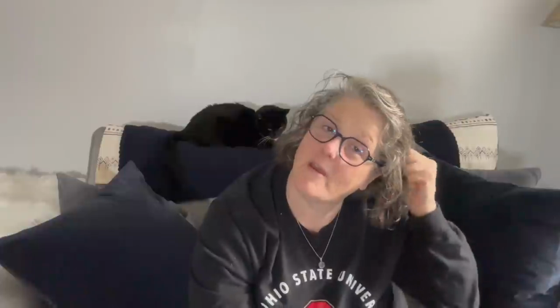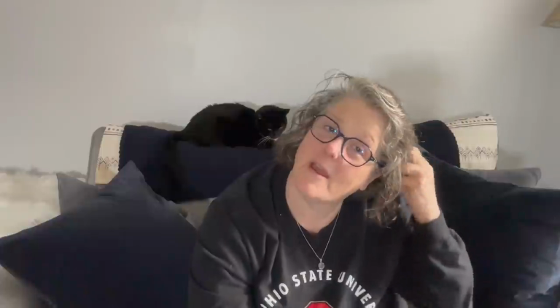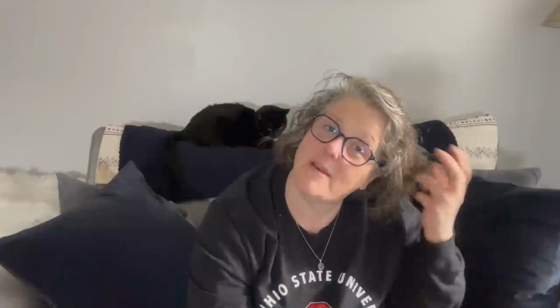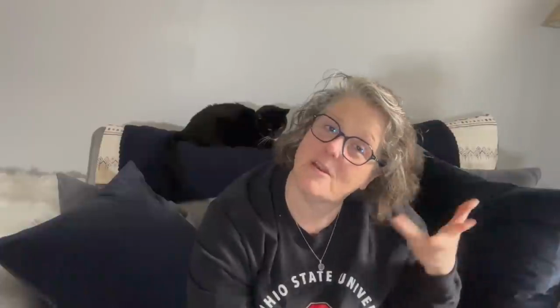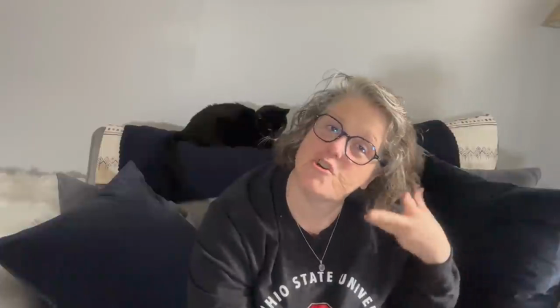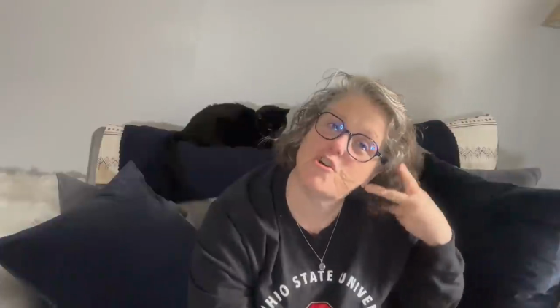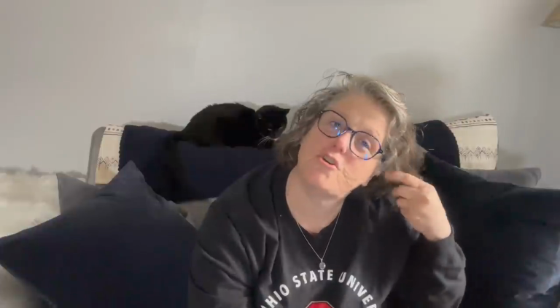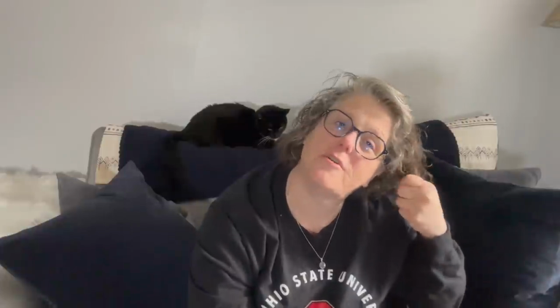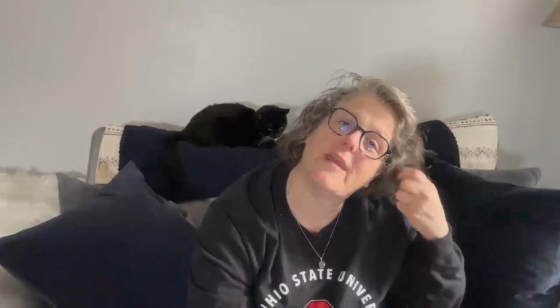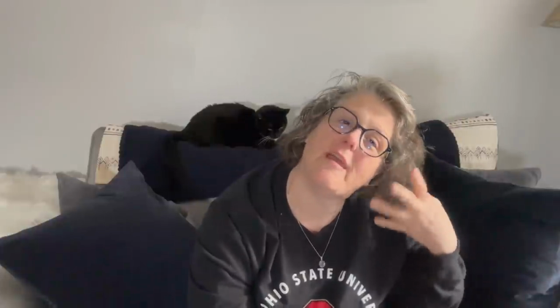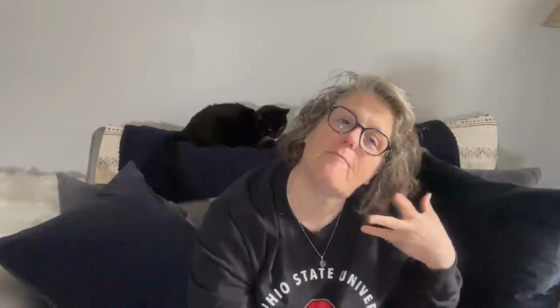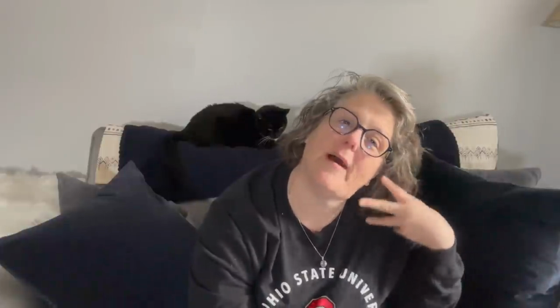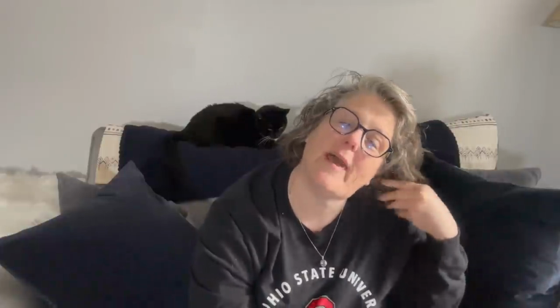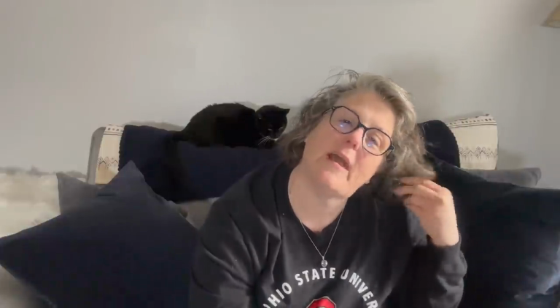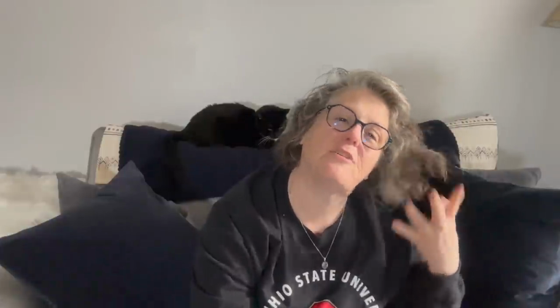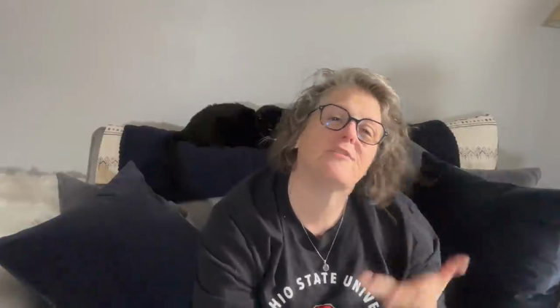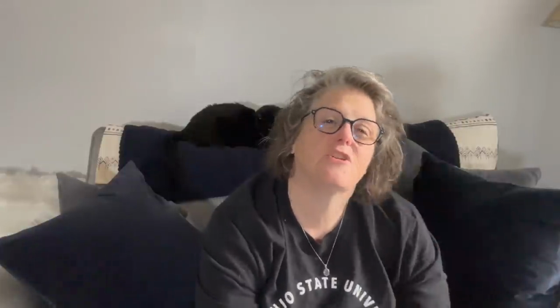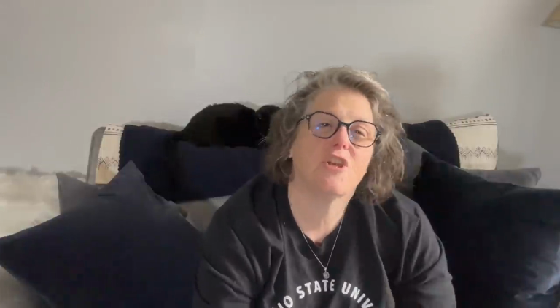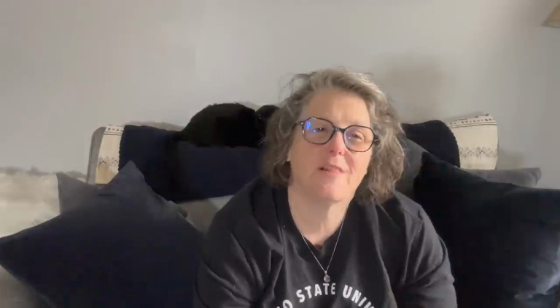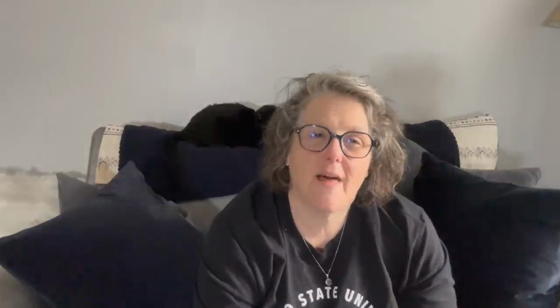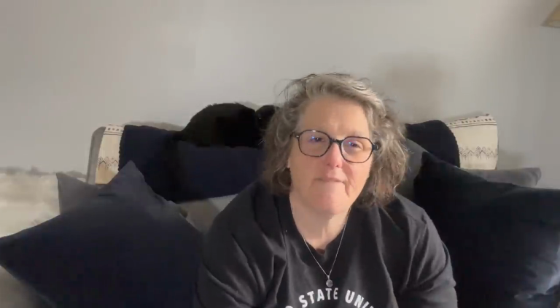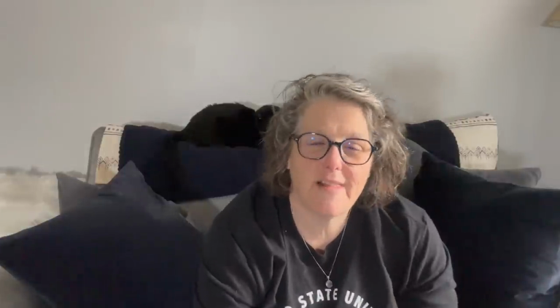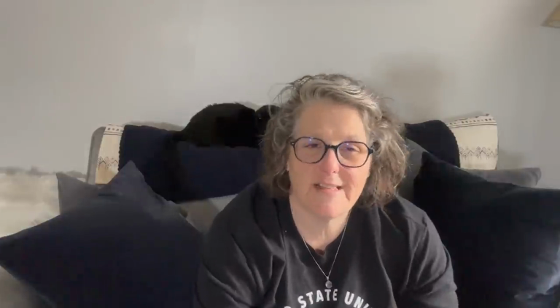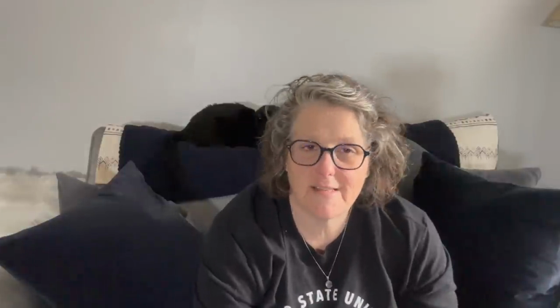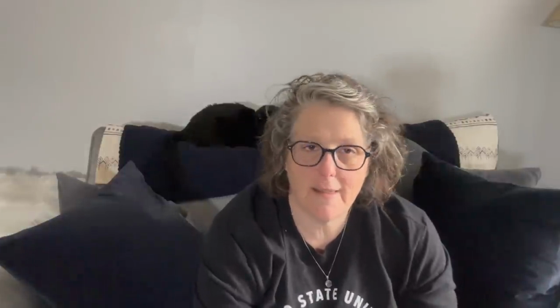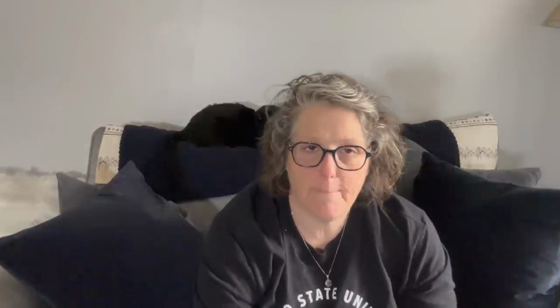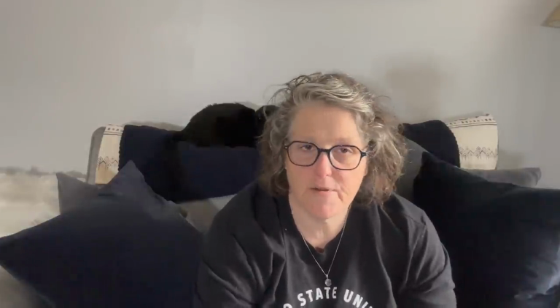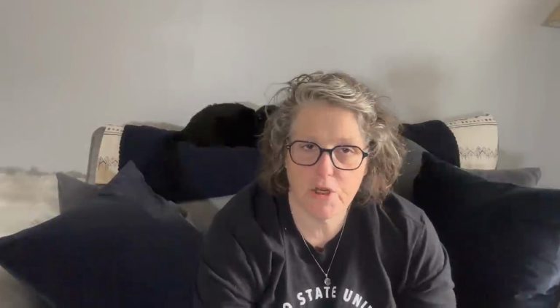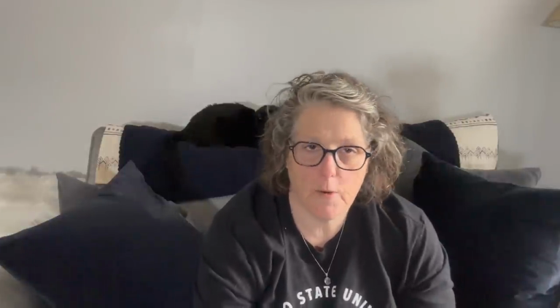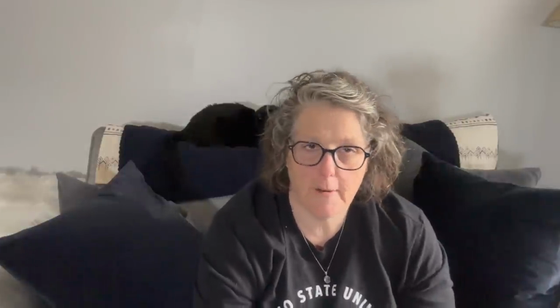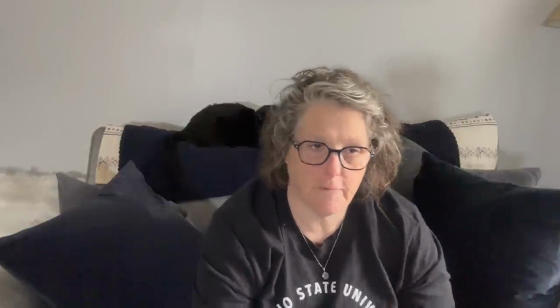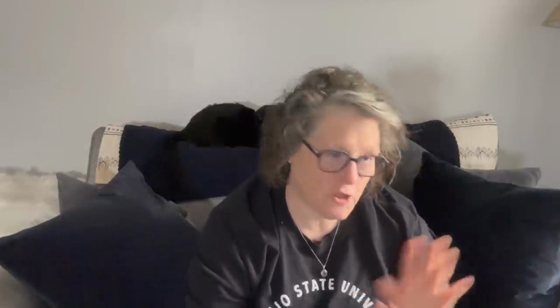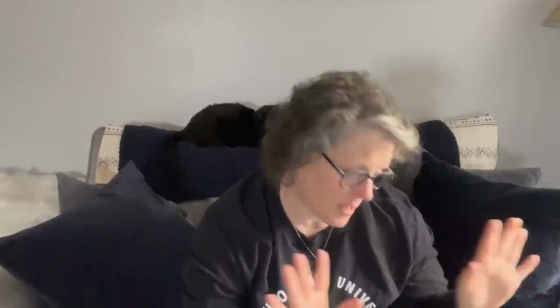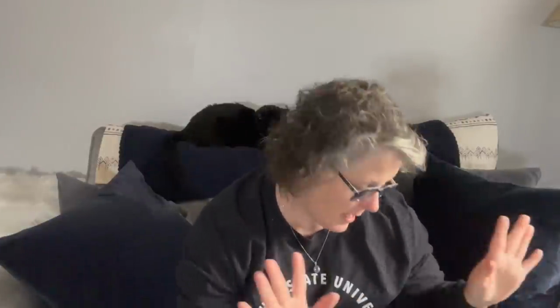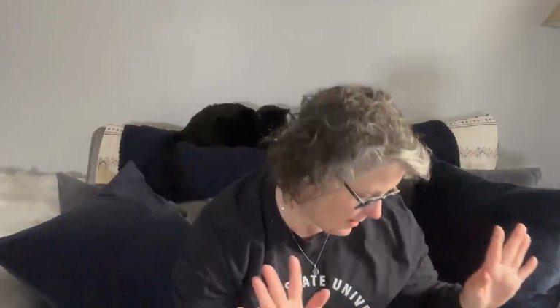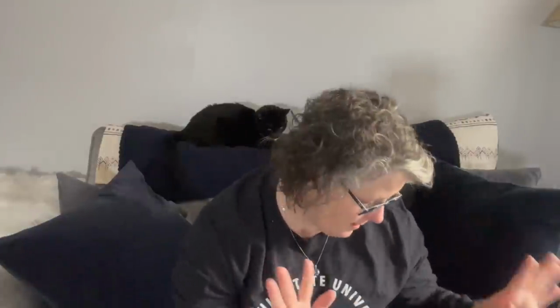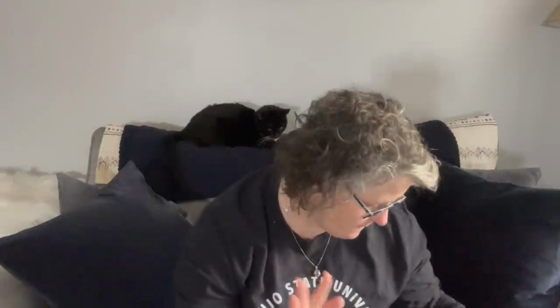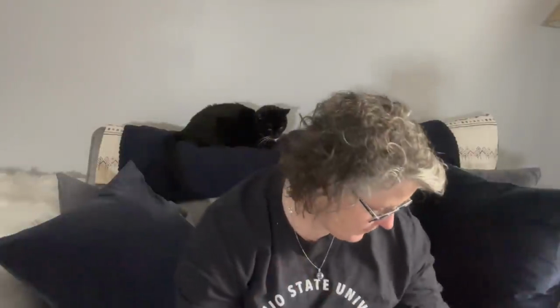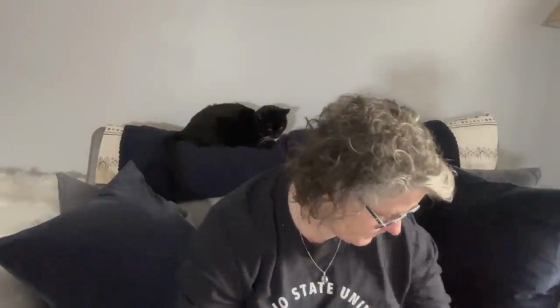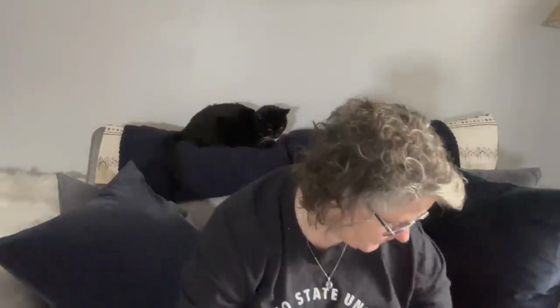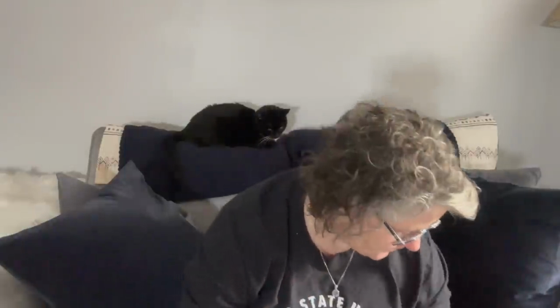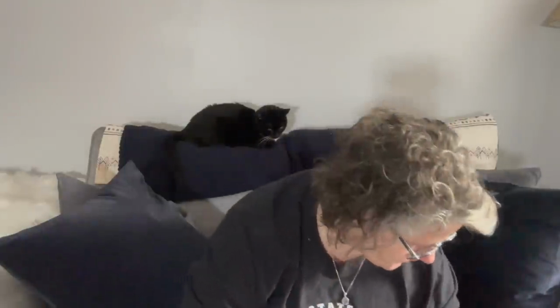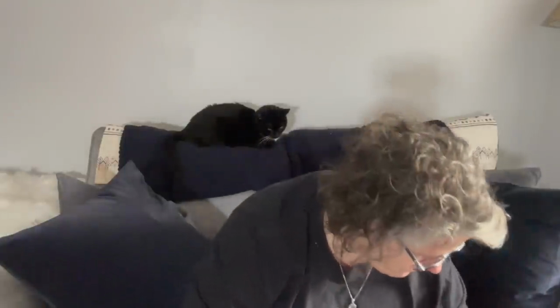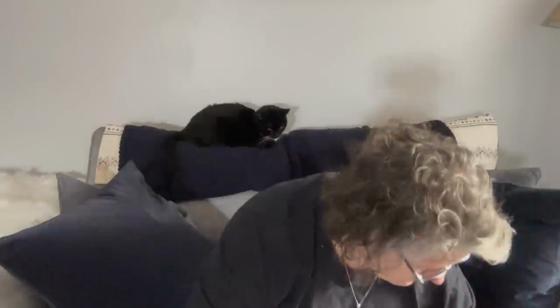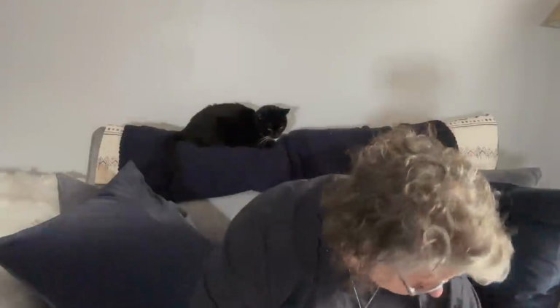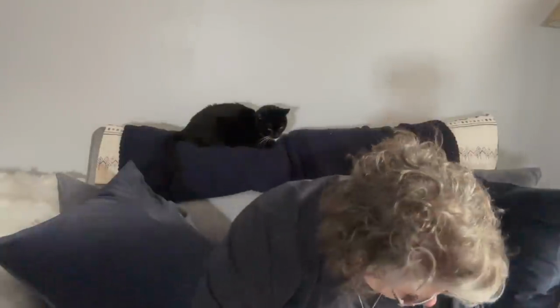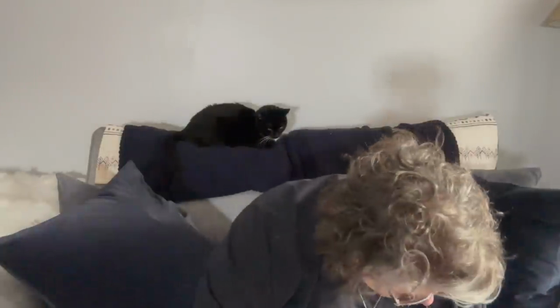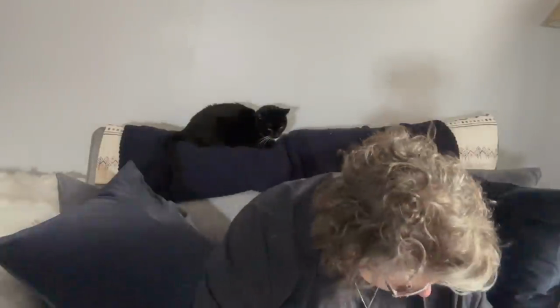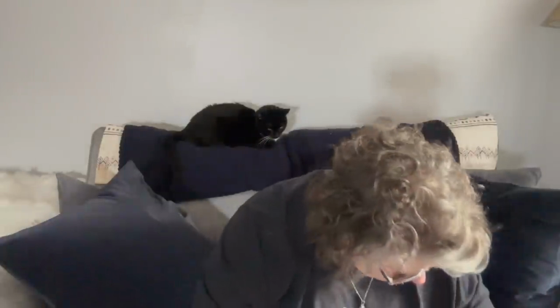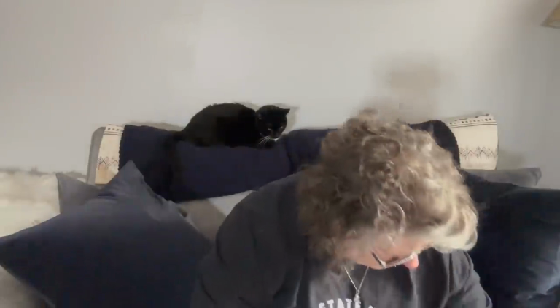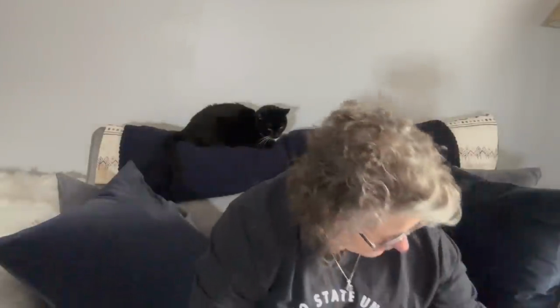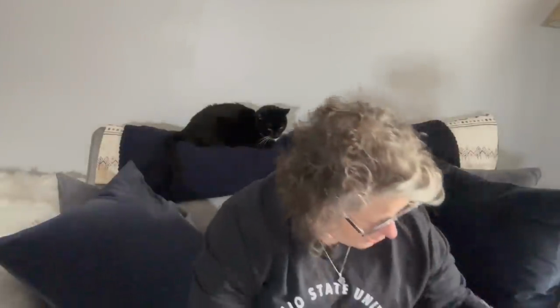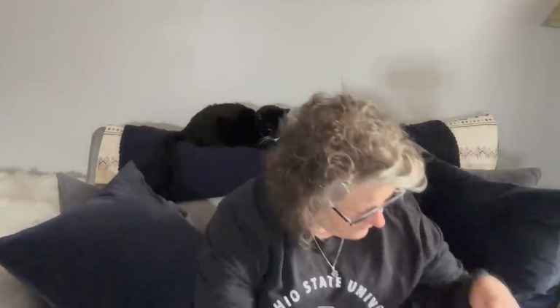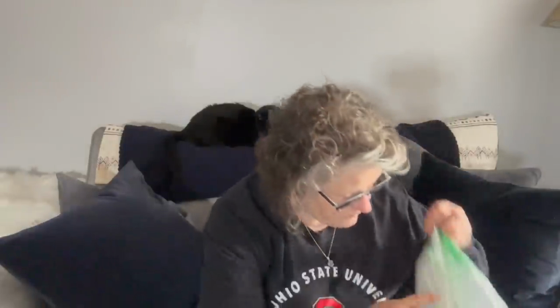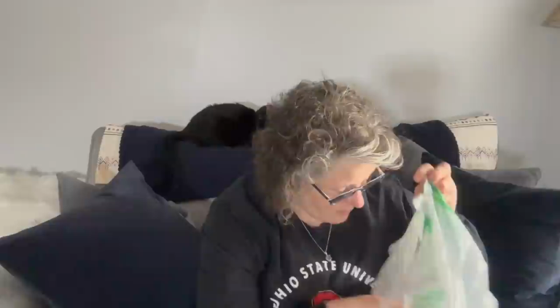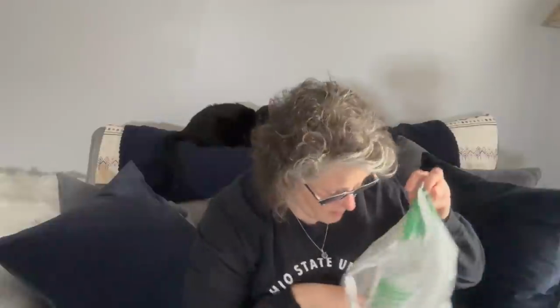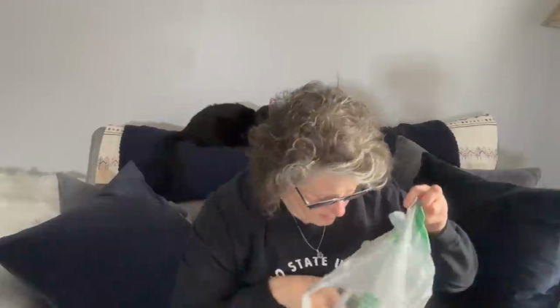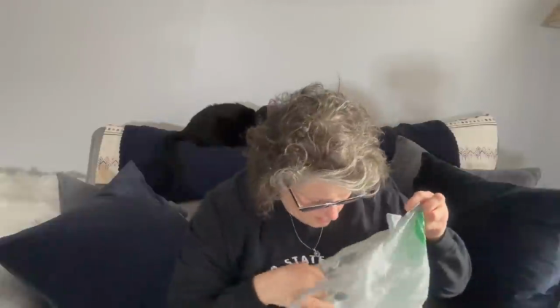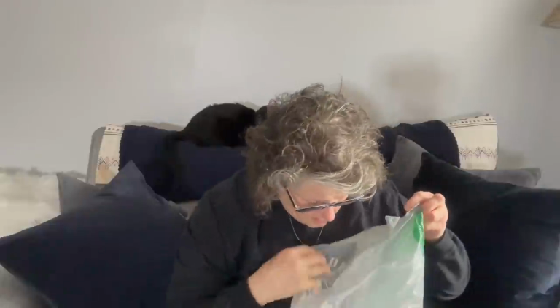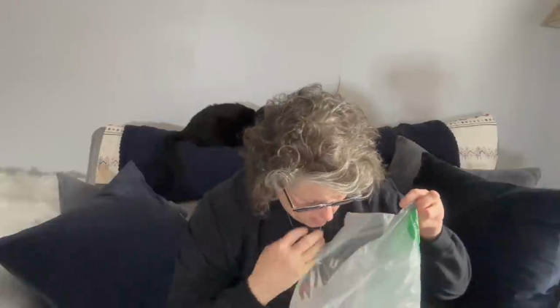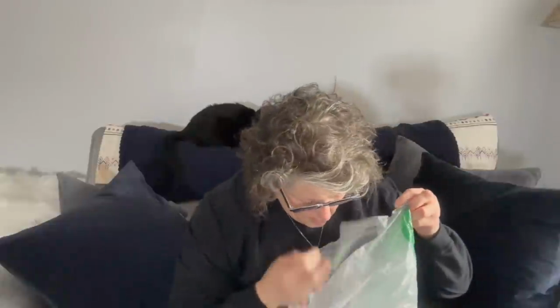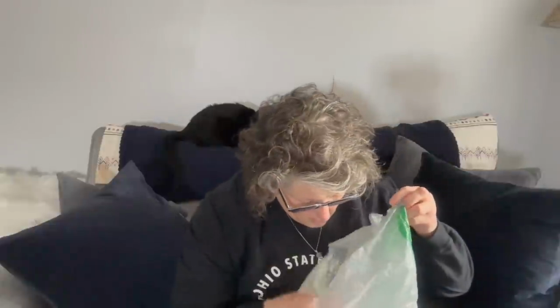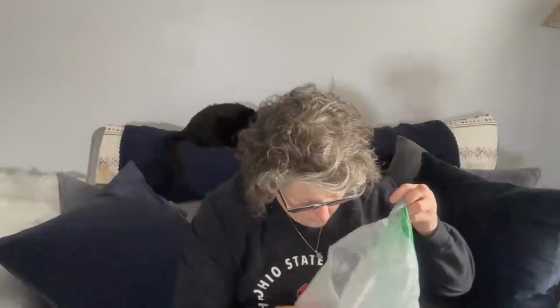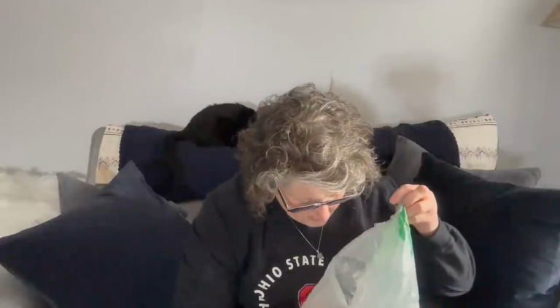The conditioner gave my hair such a lovely slip to it, which I love.